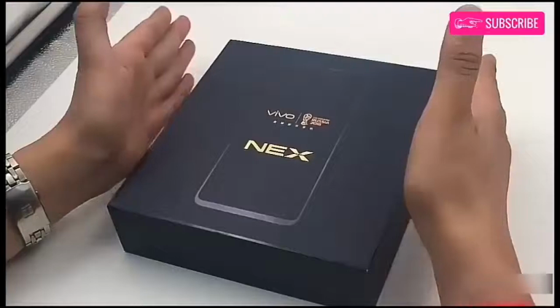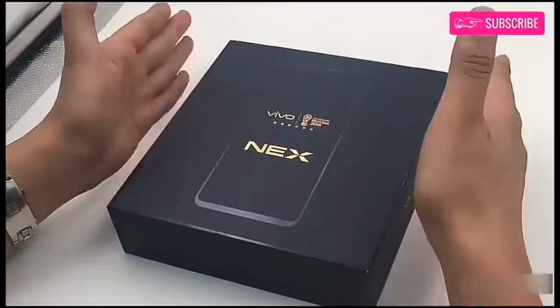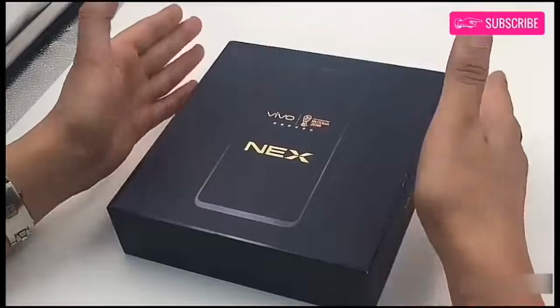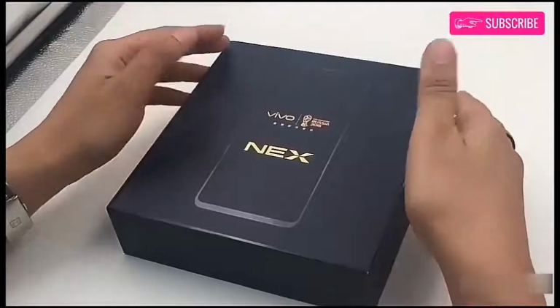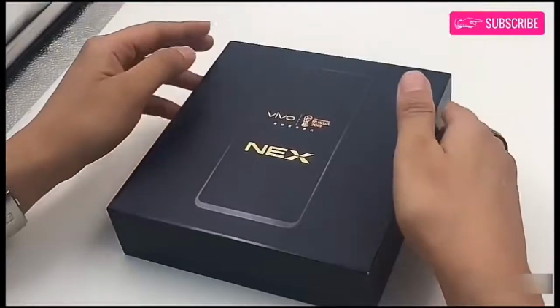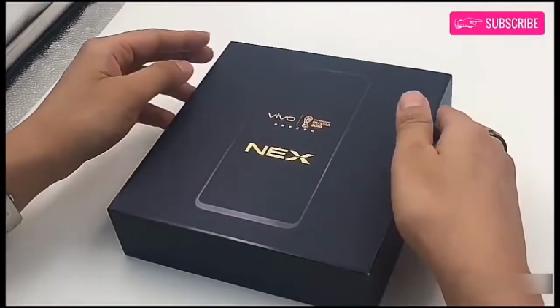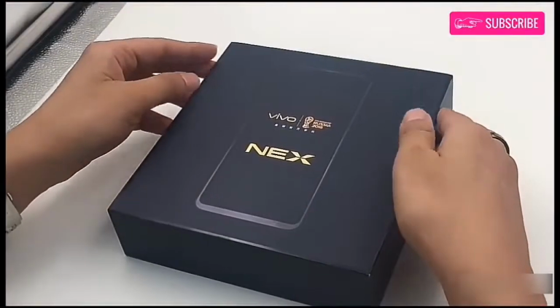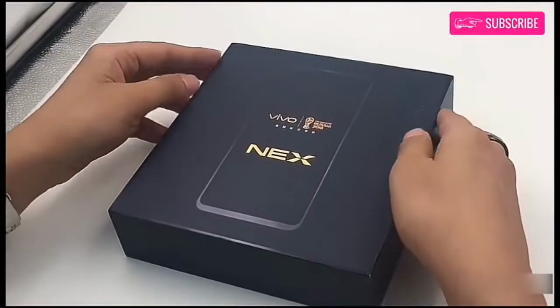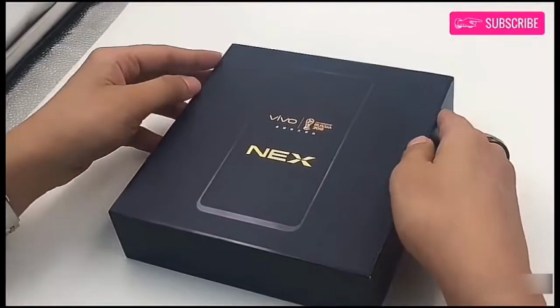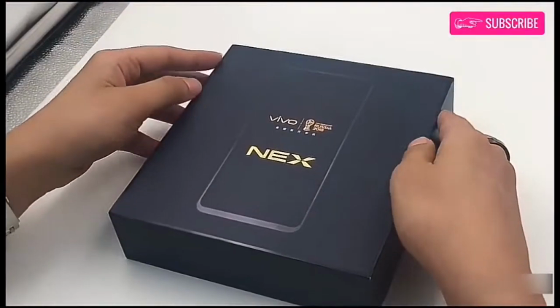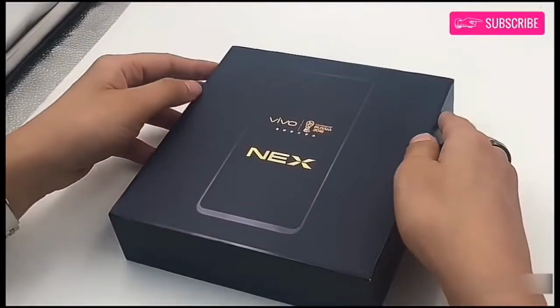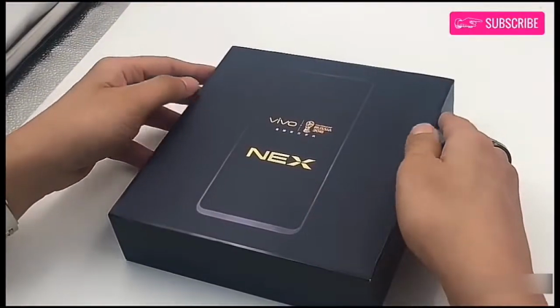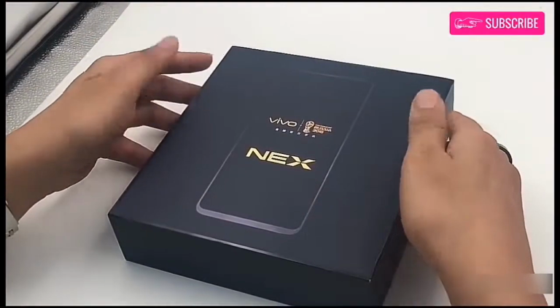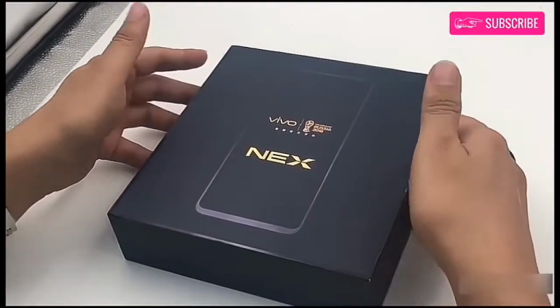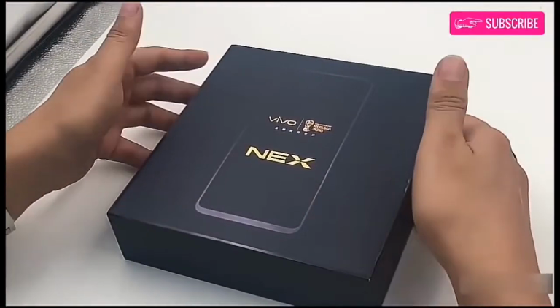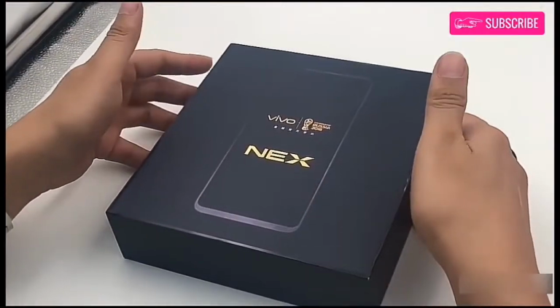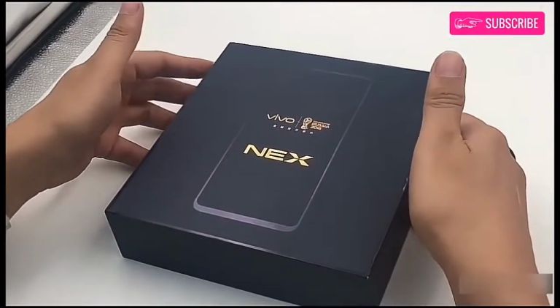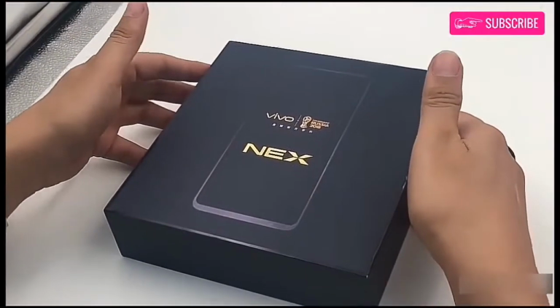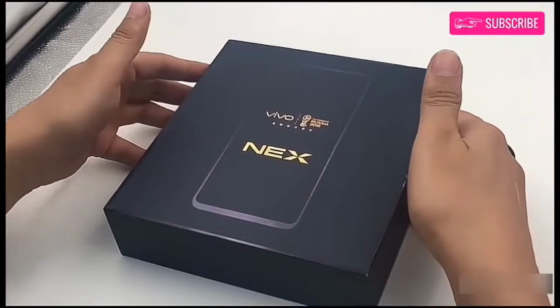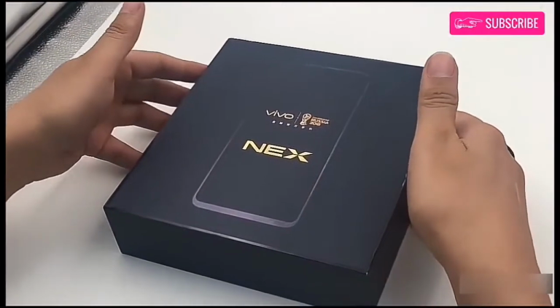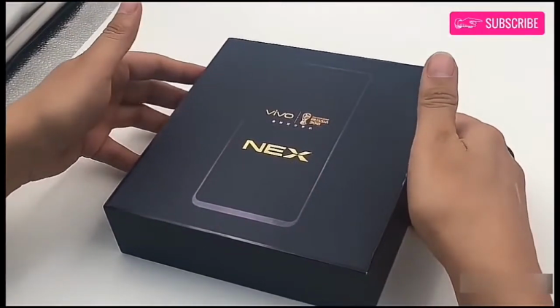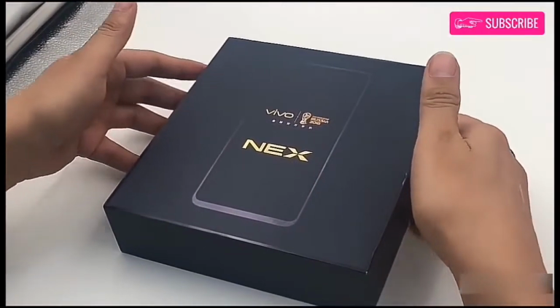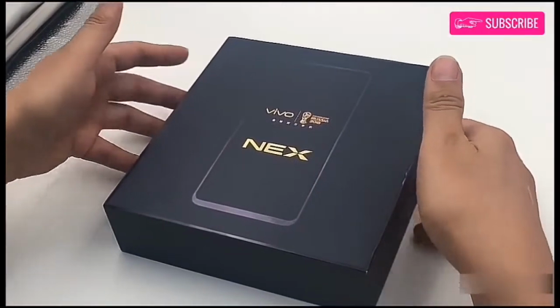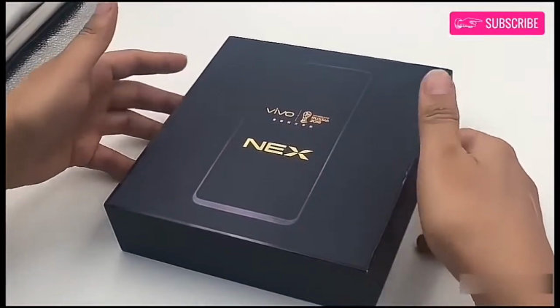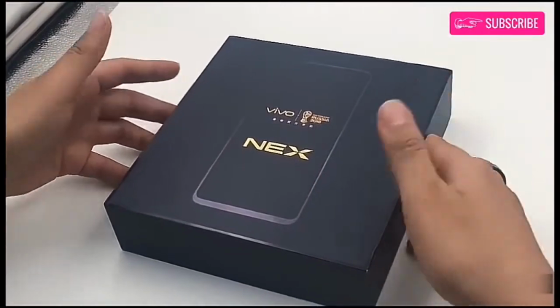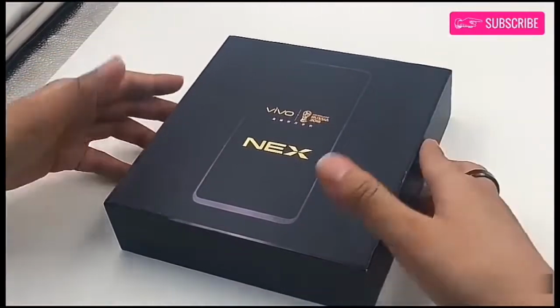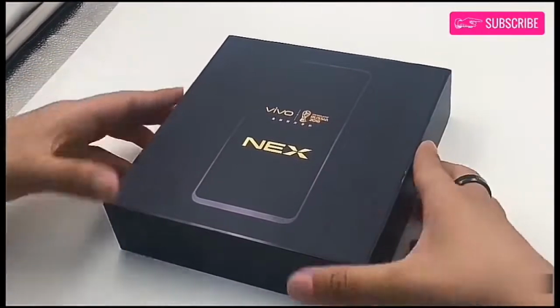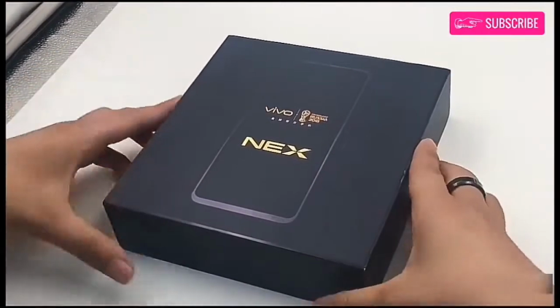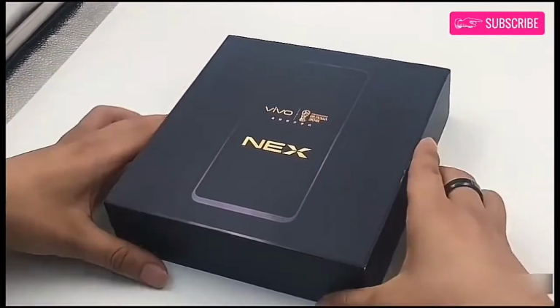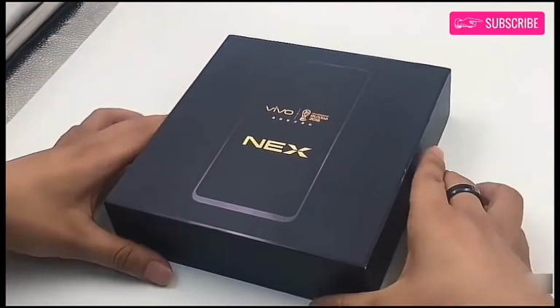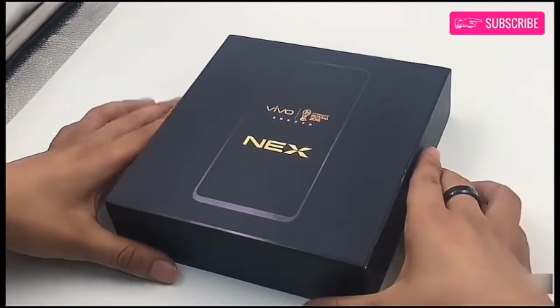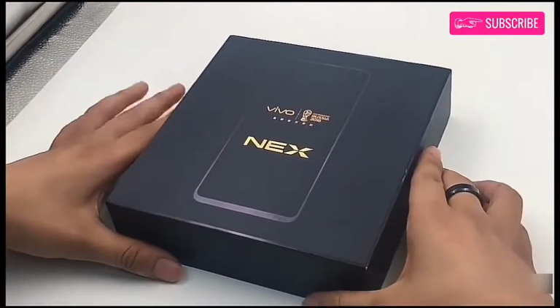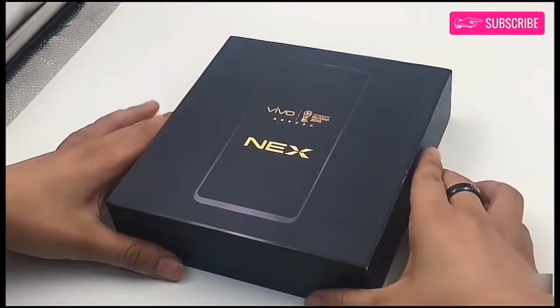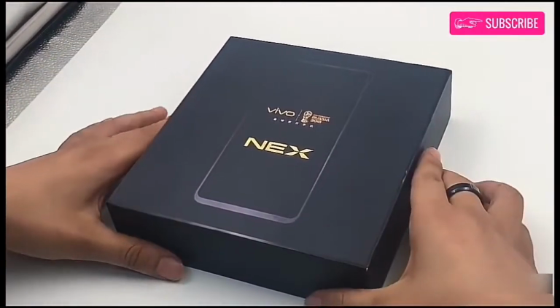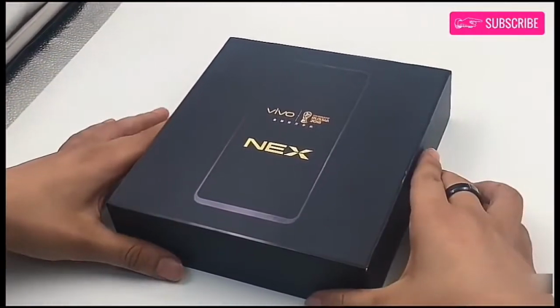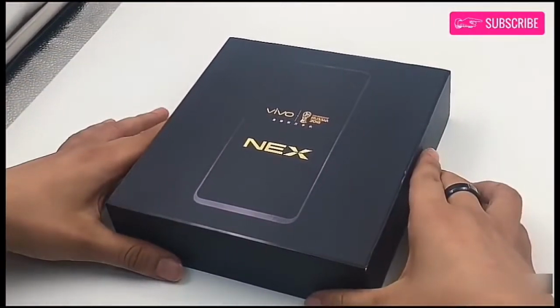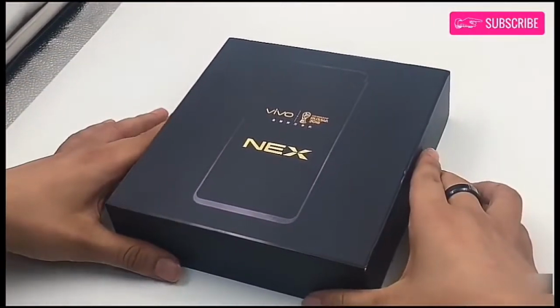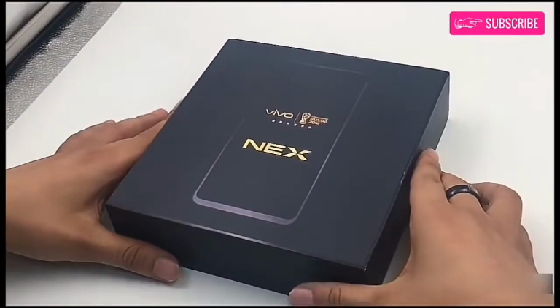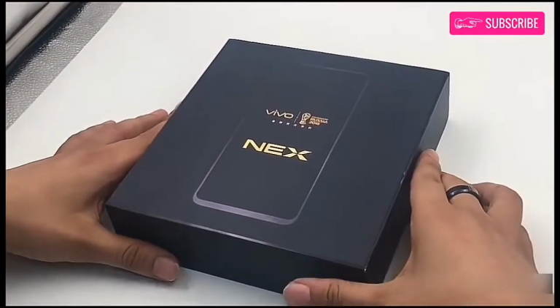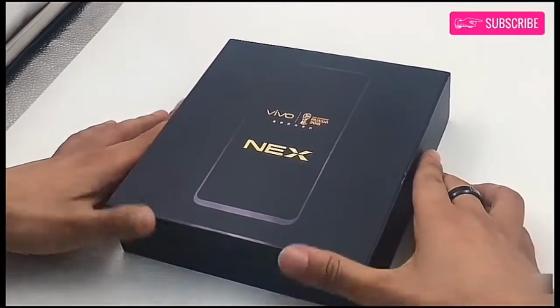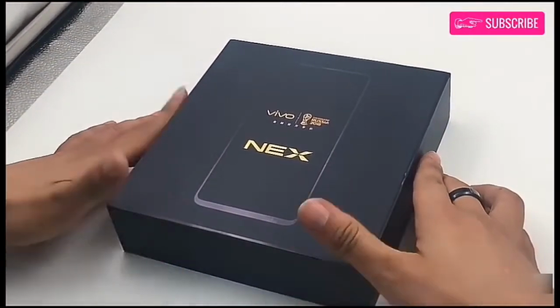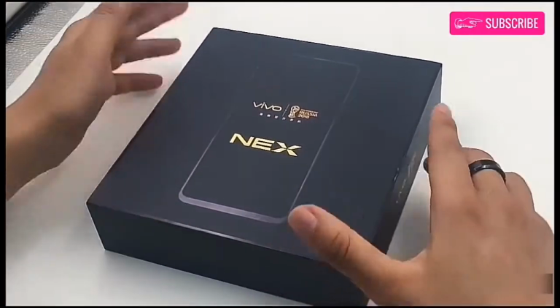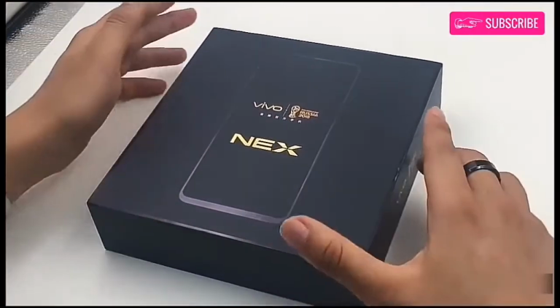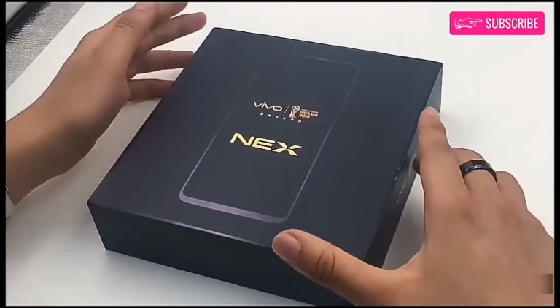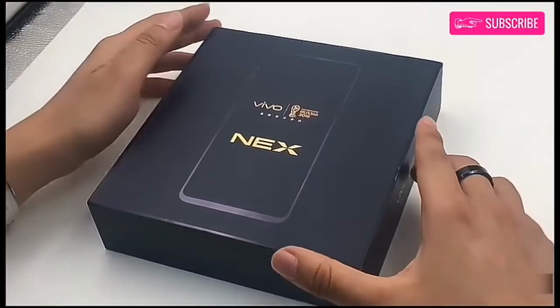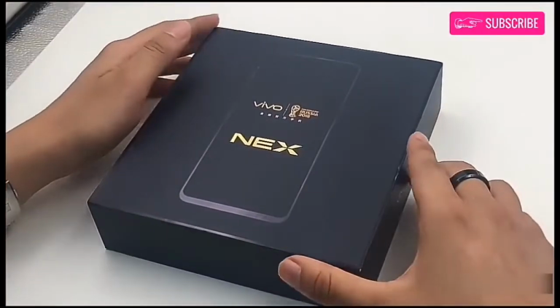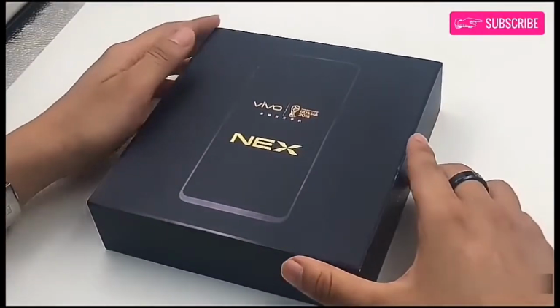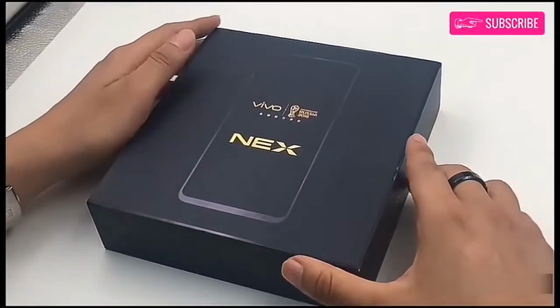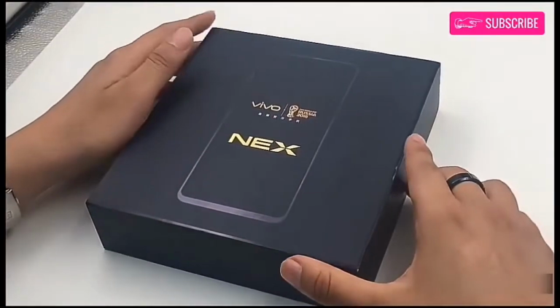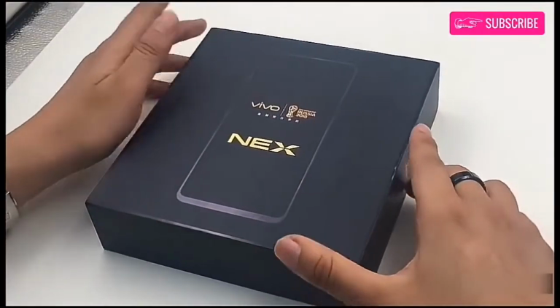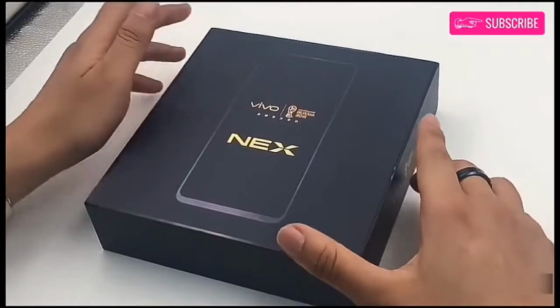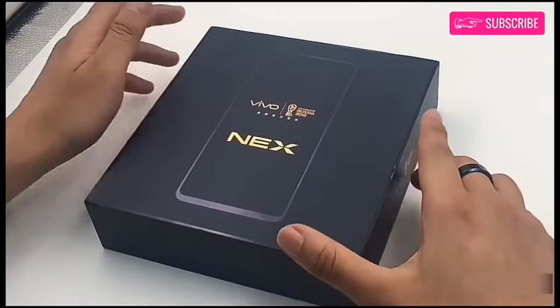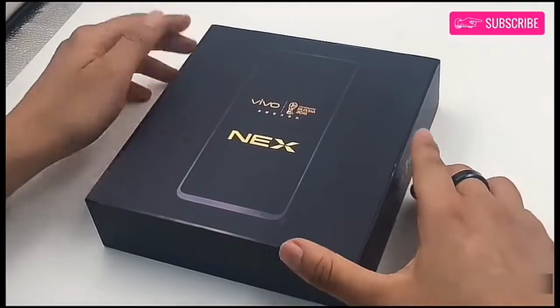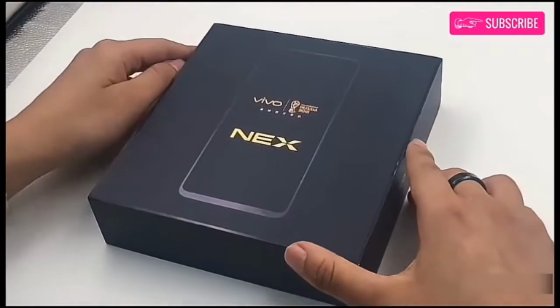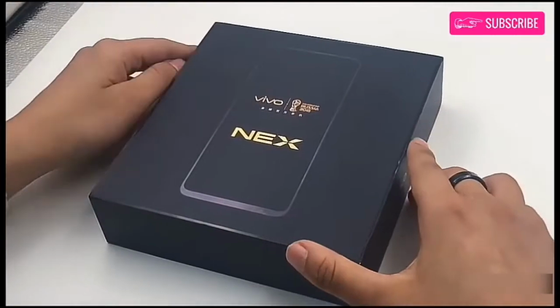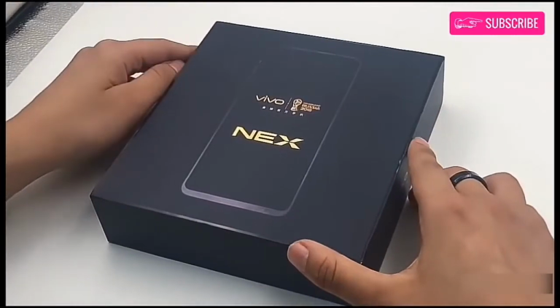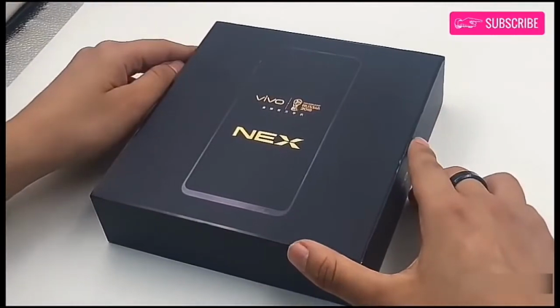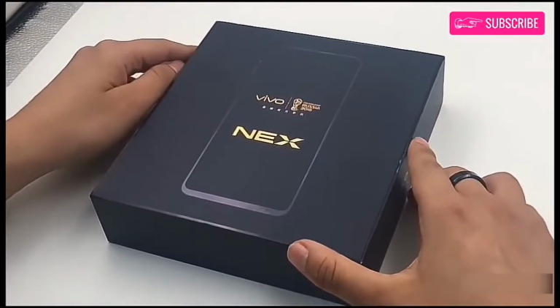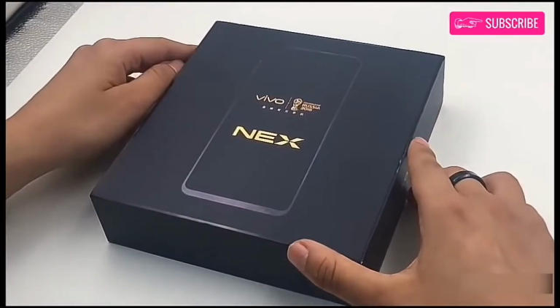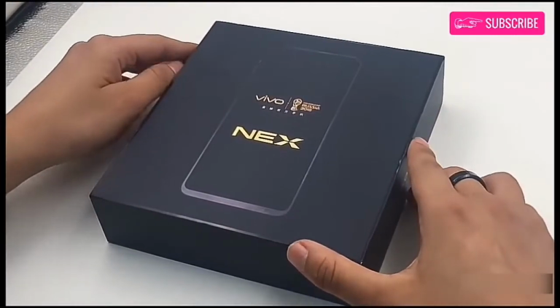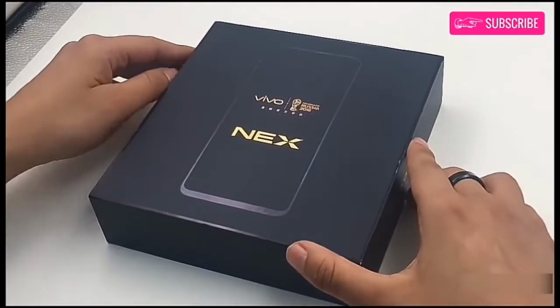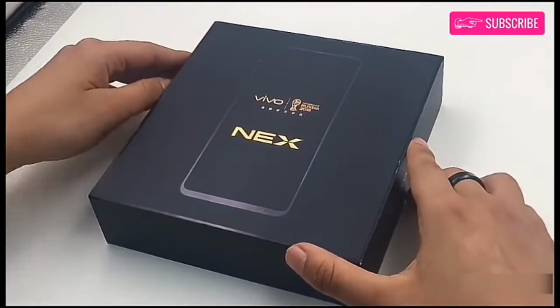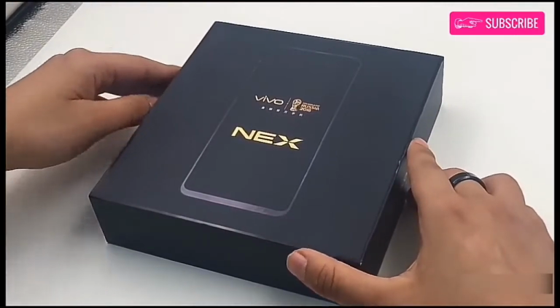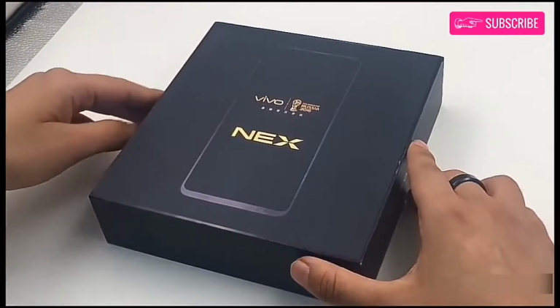Hey everyone, welcome back. Today we have the new Vivo Nex smartphone, which we will be unboxing now.